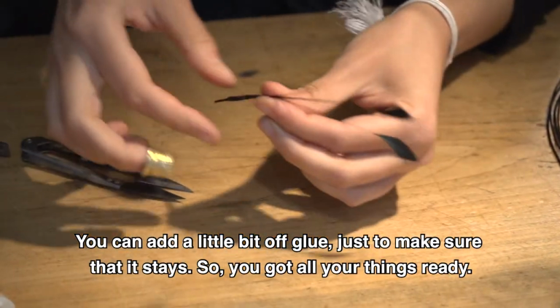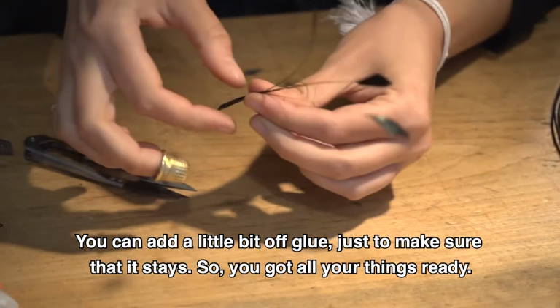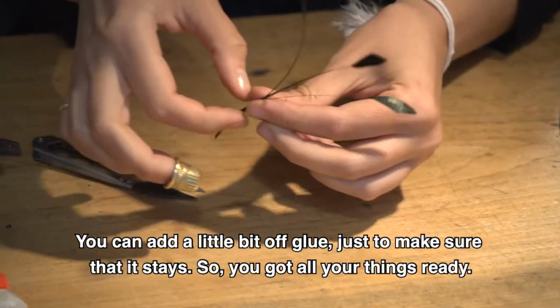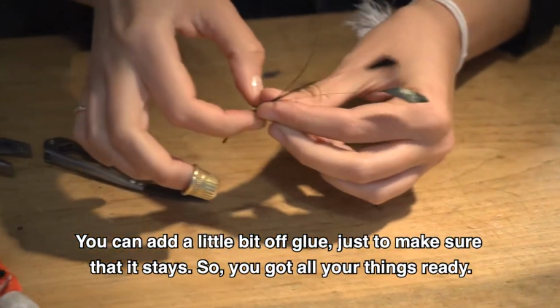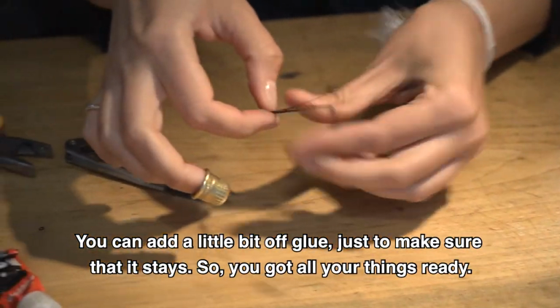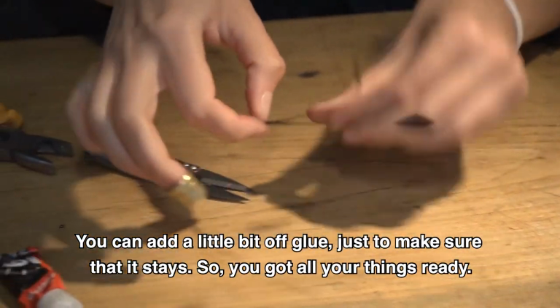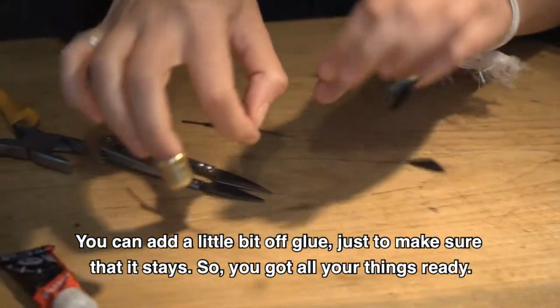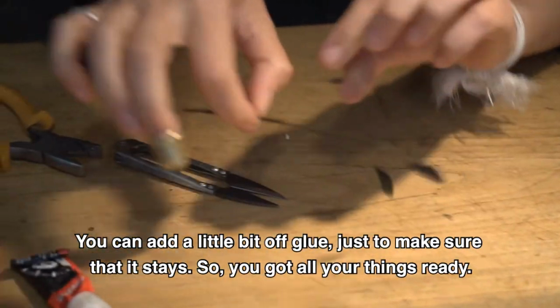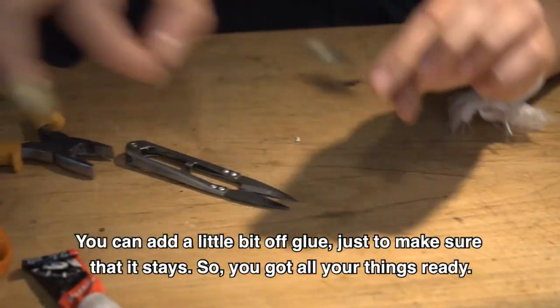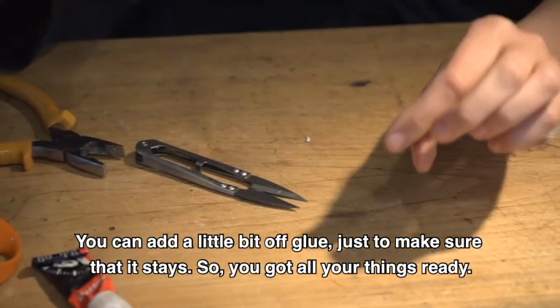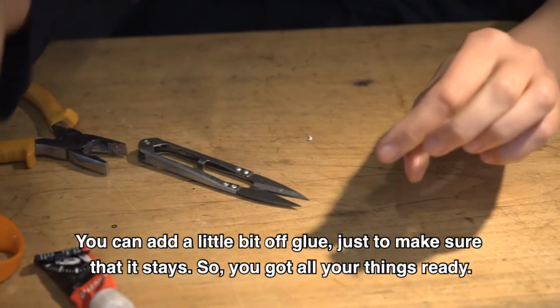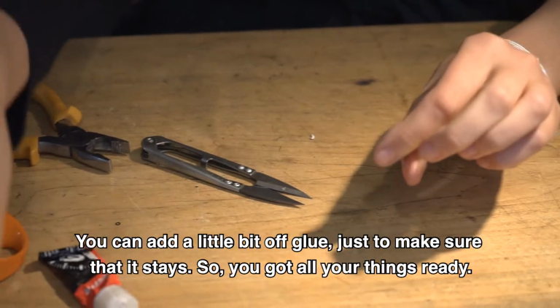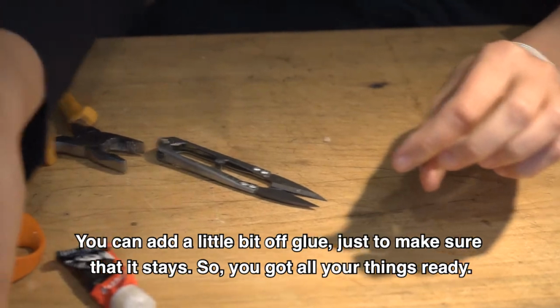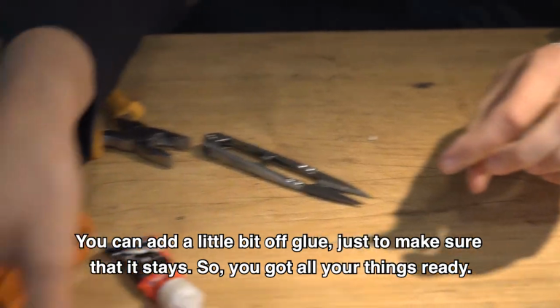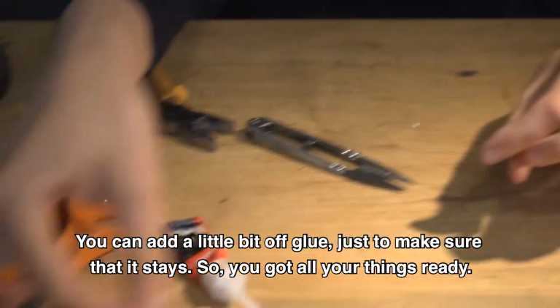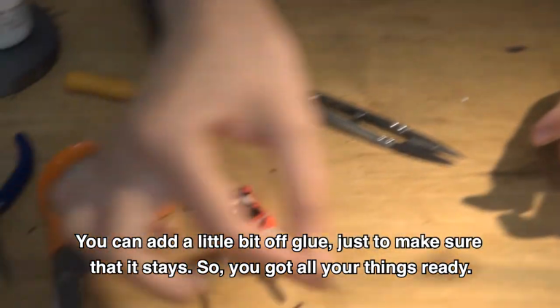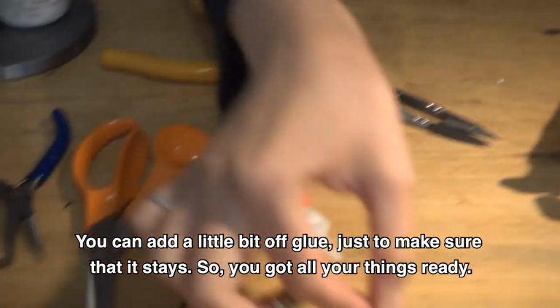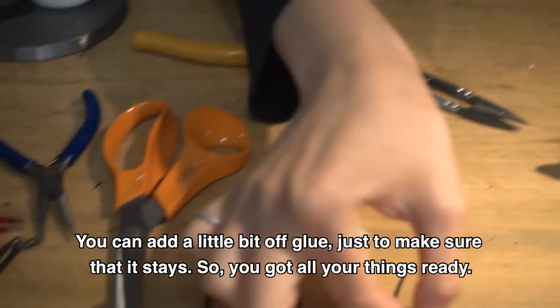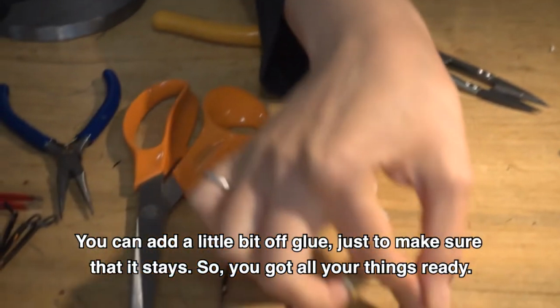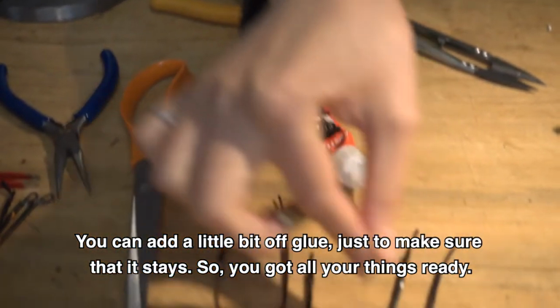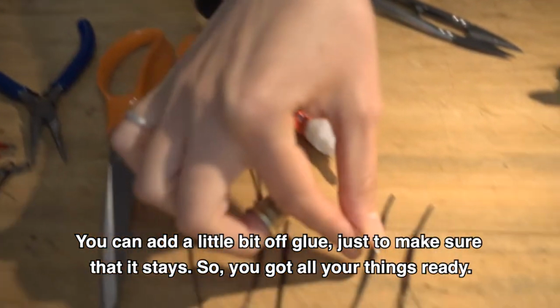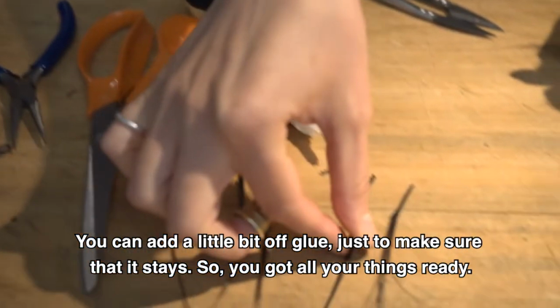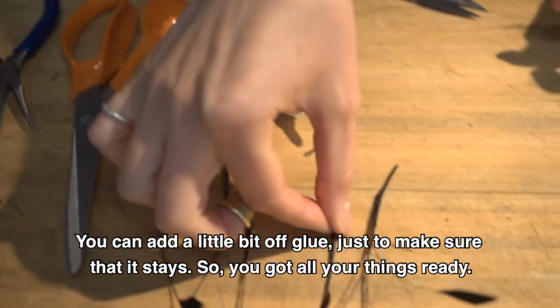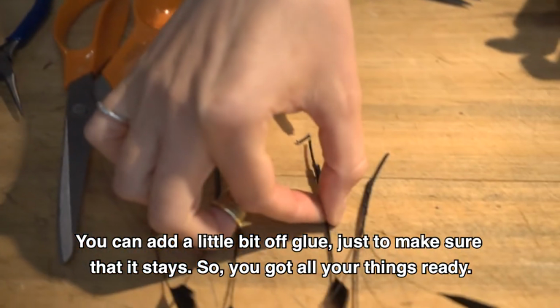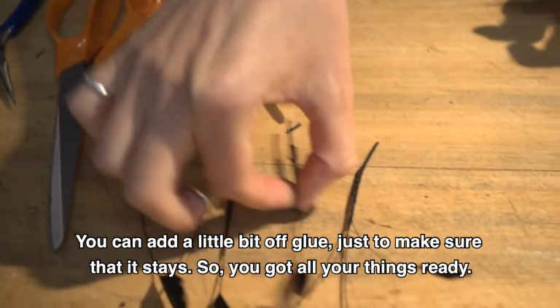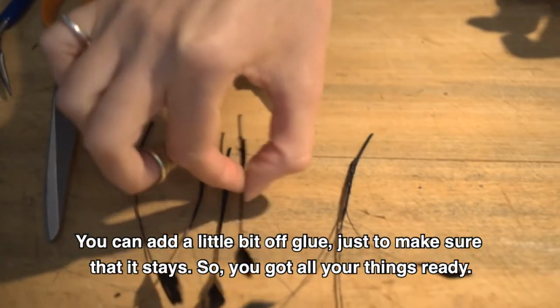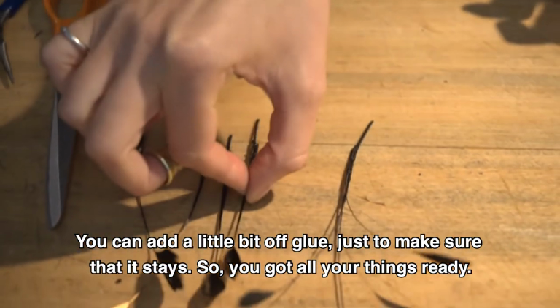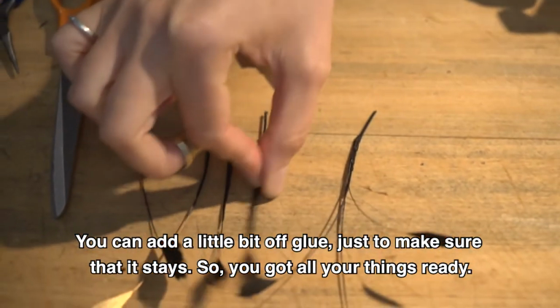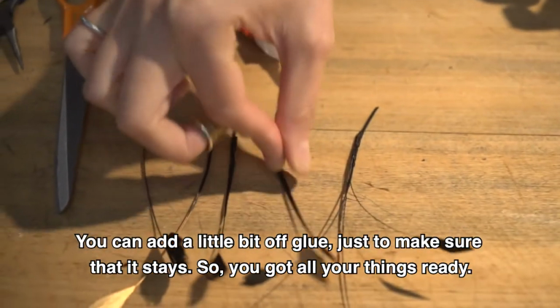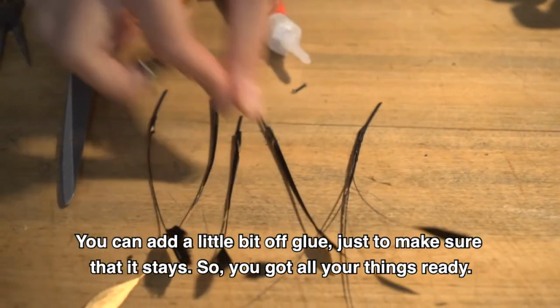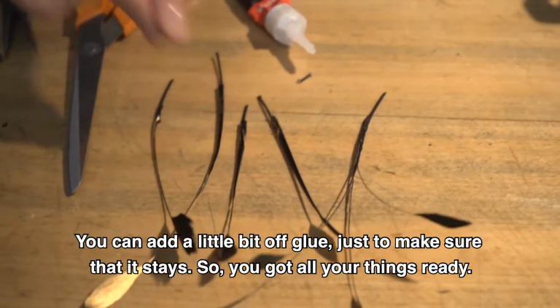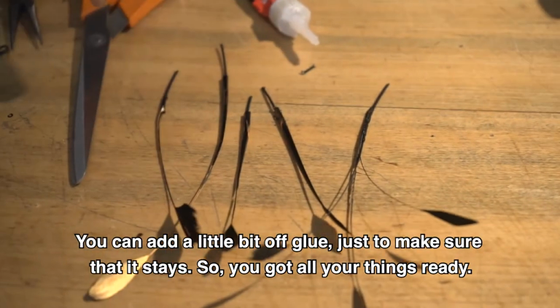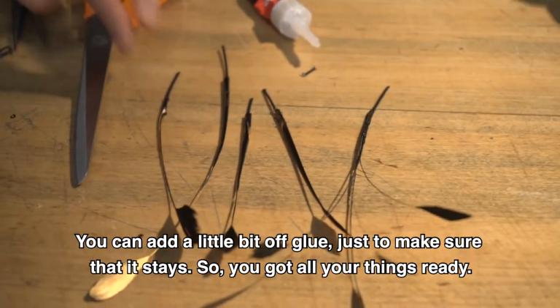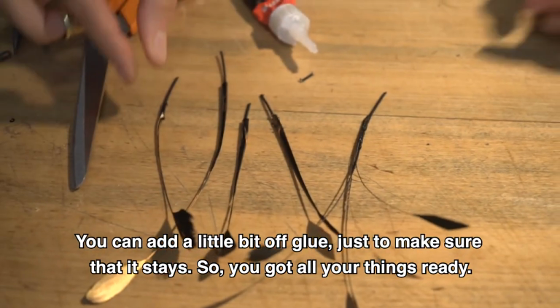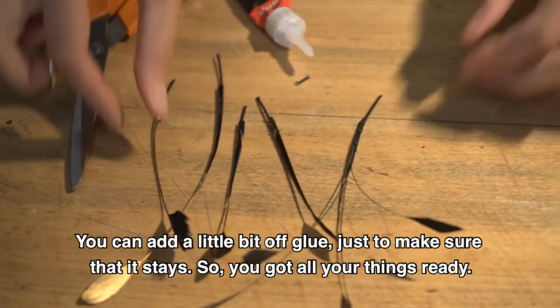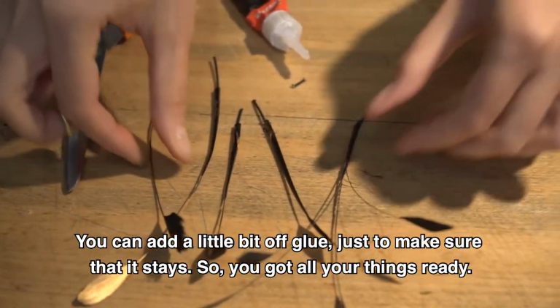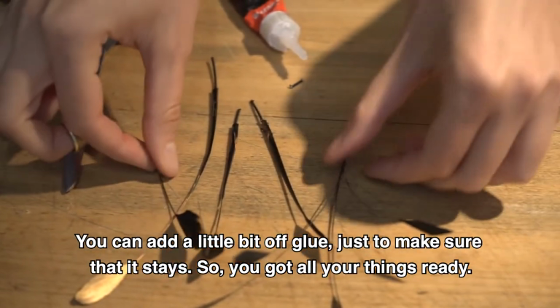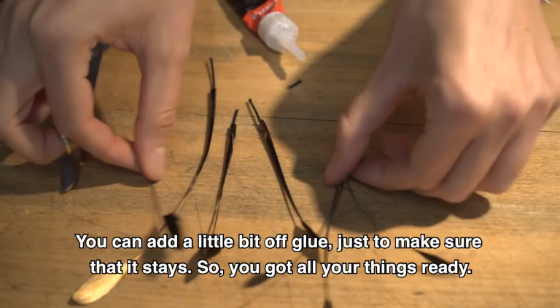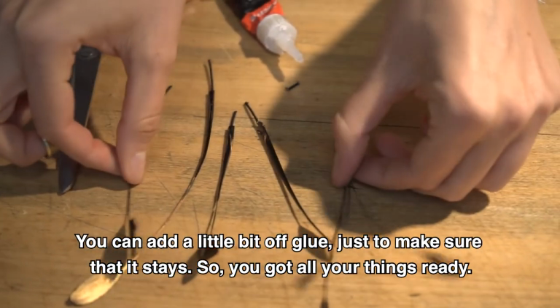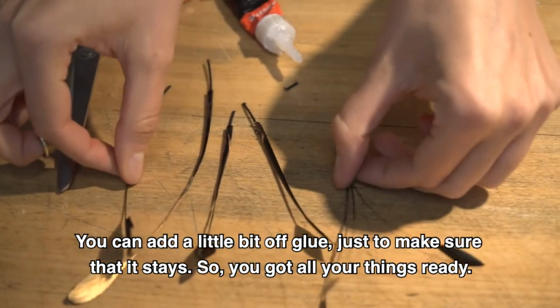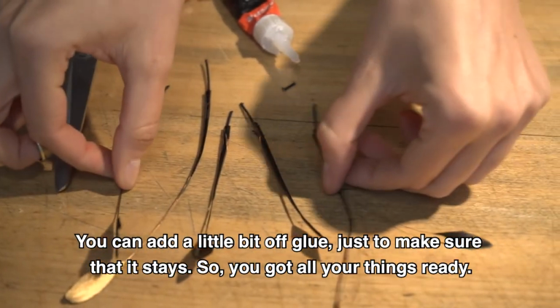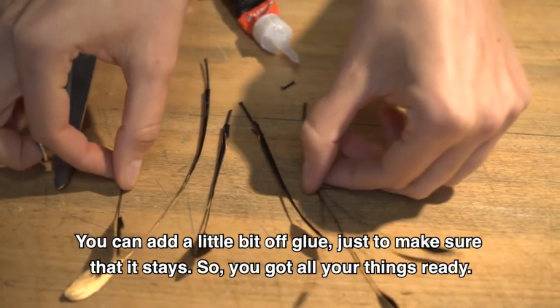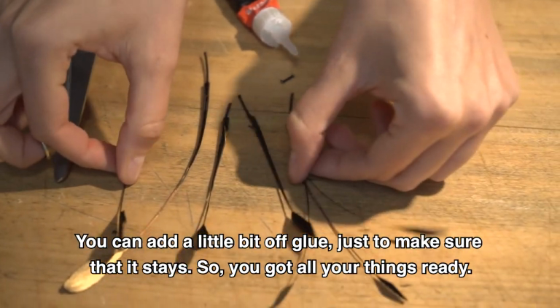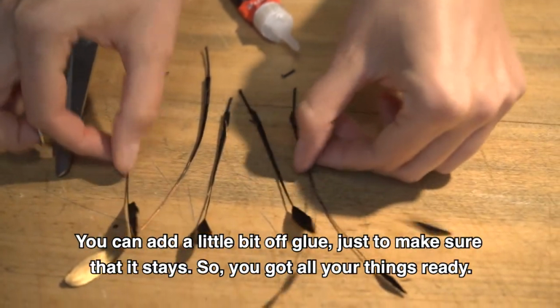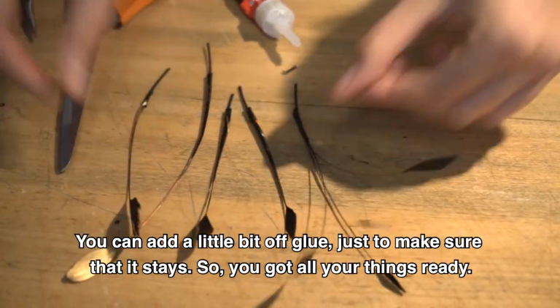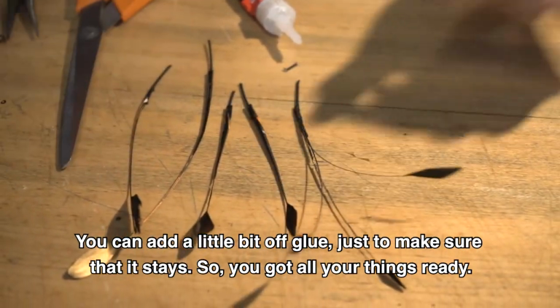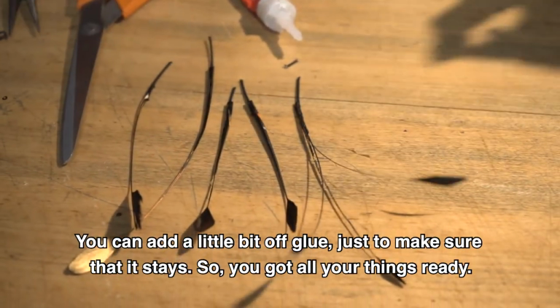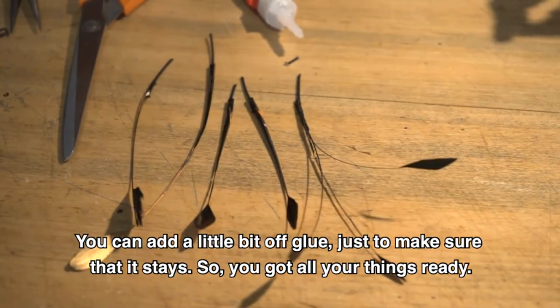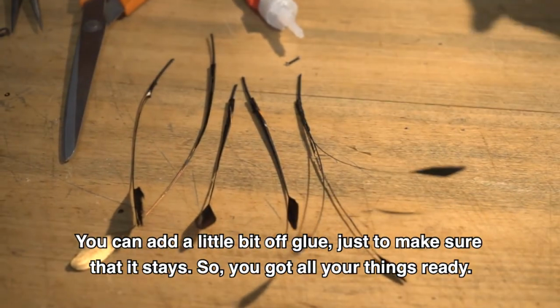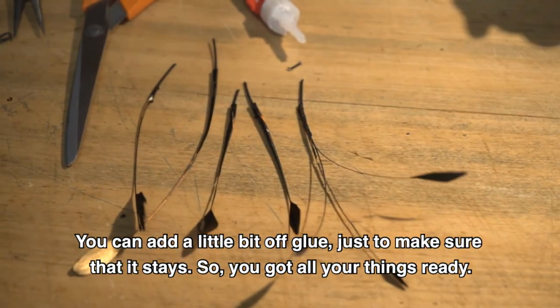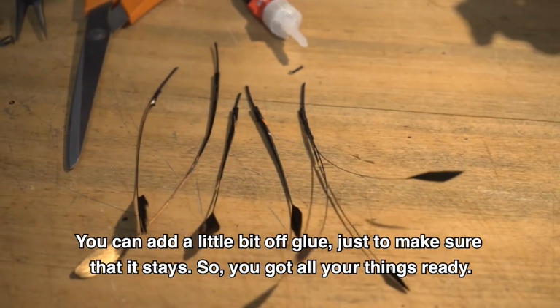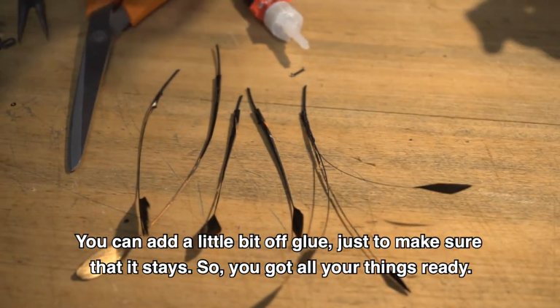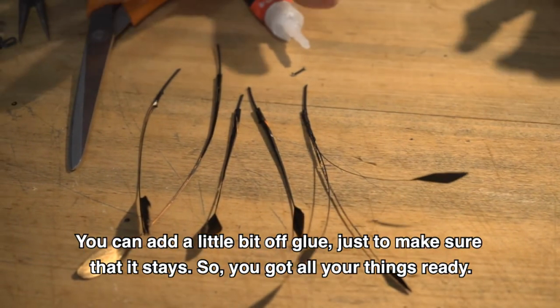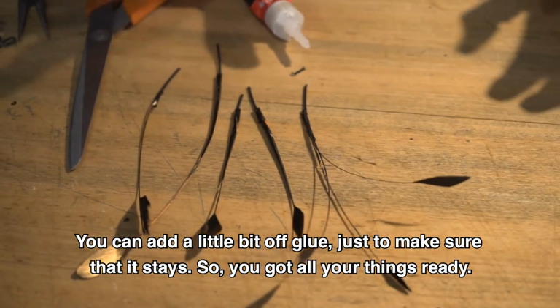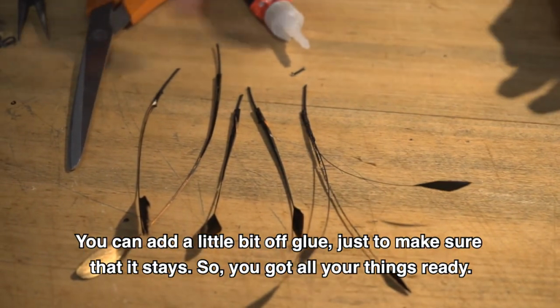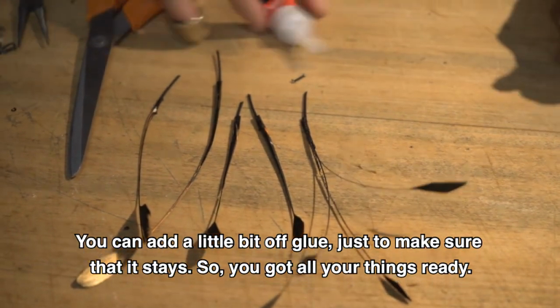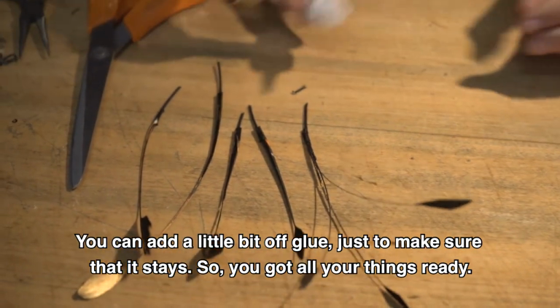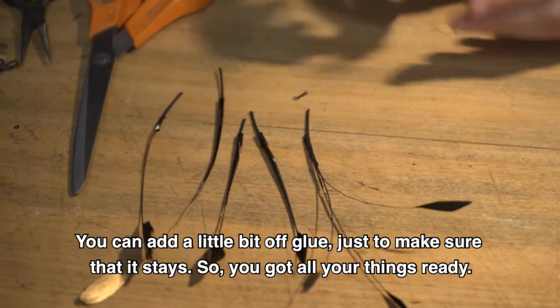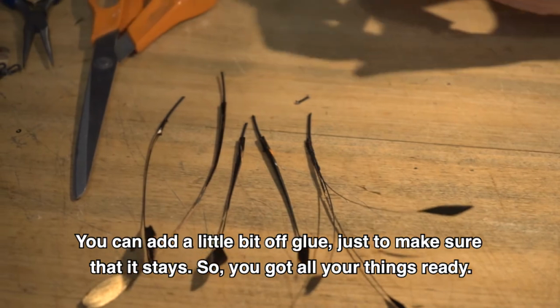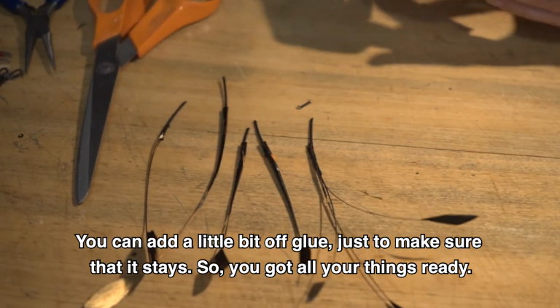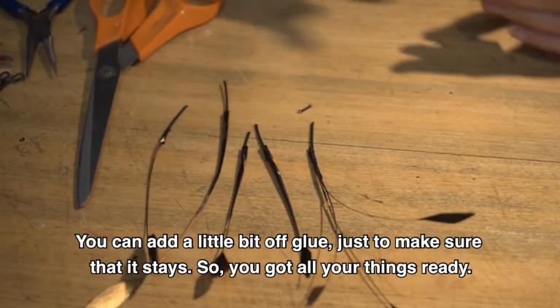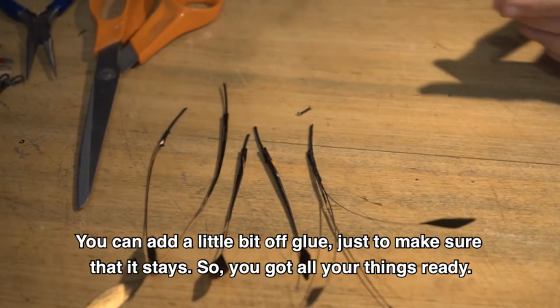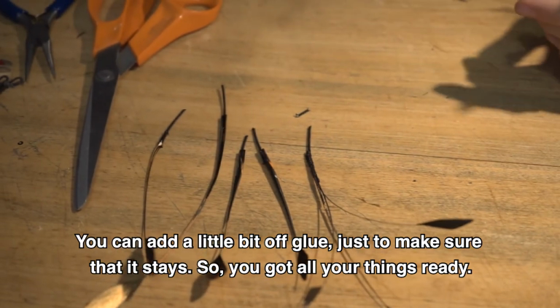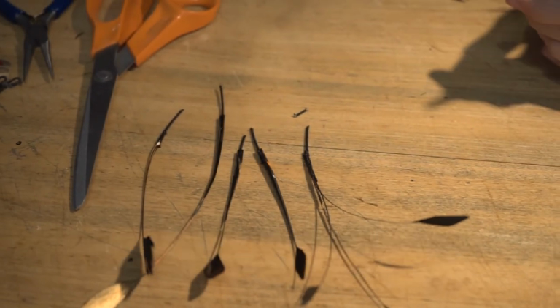And voilà! You've got all your stuff ready, and here we let it dry.